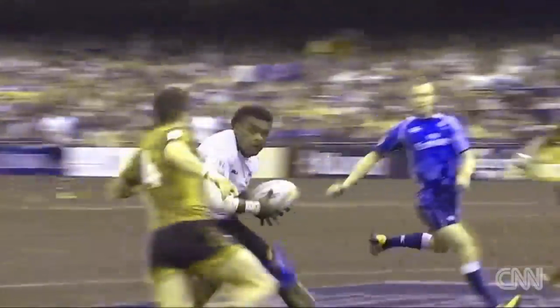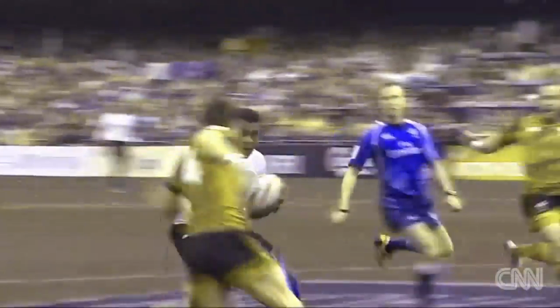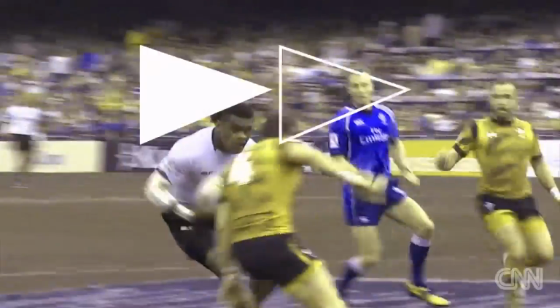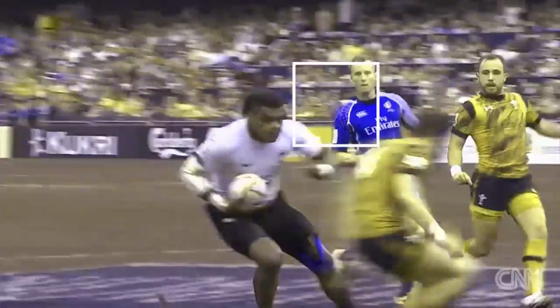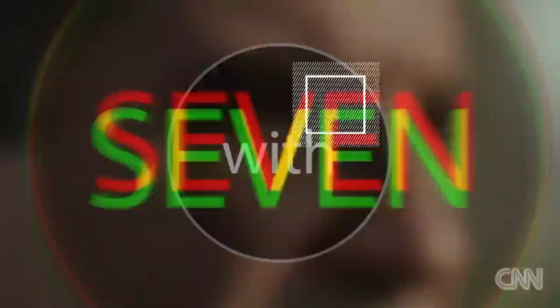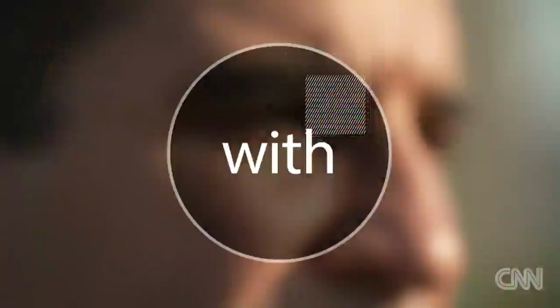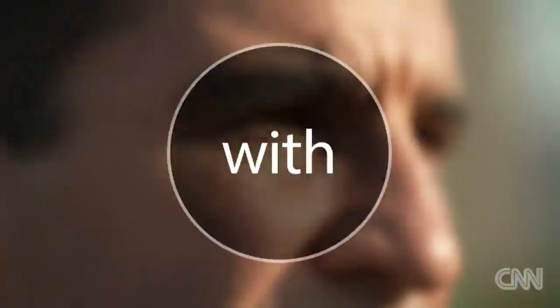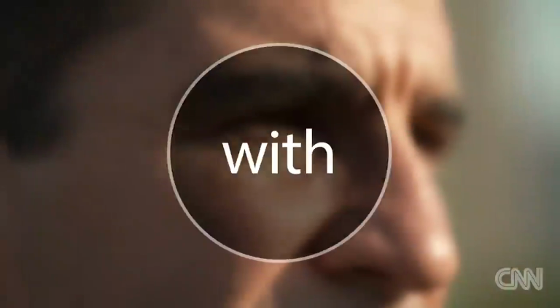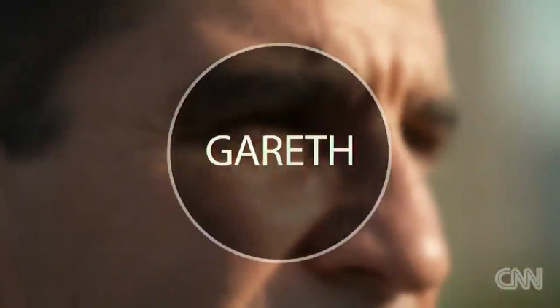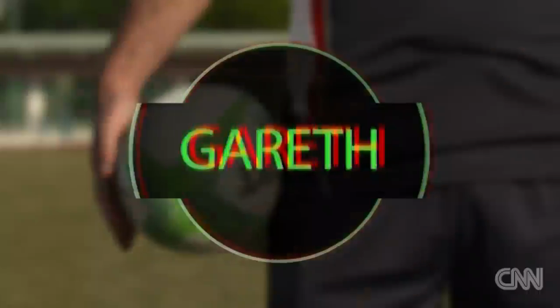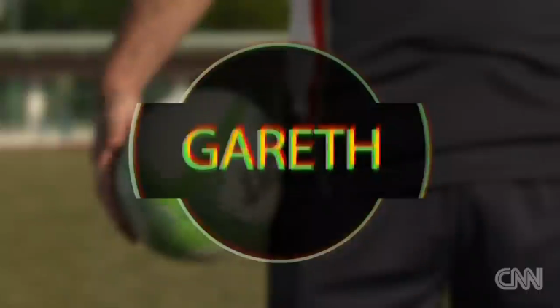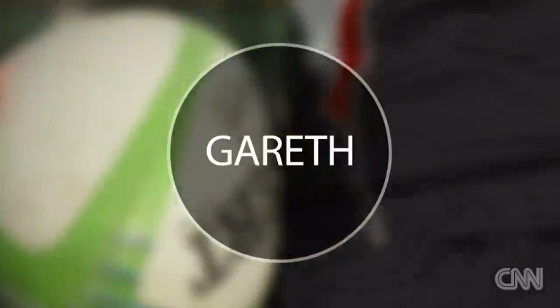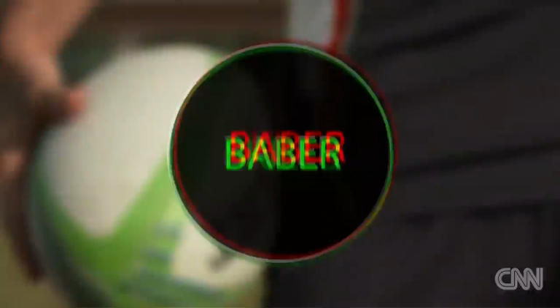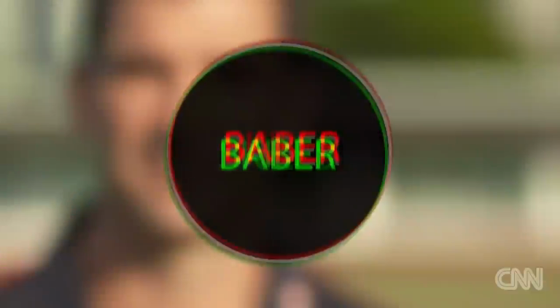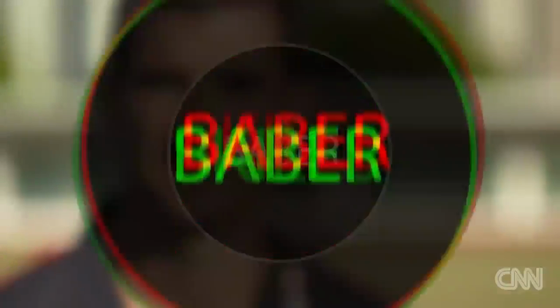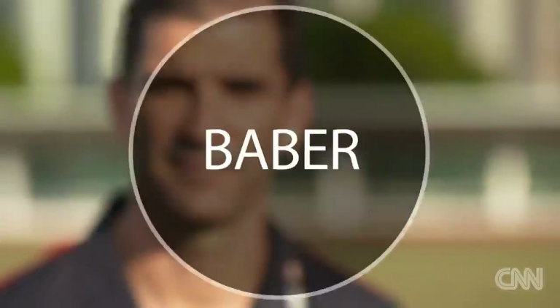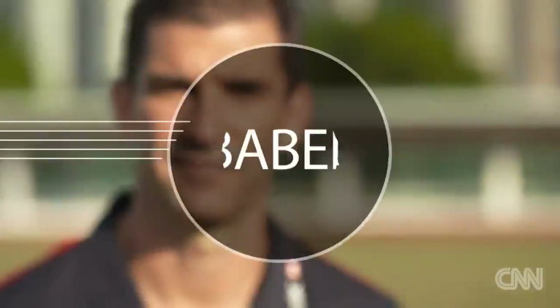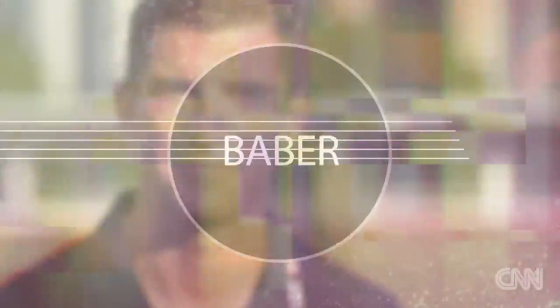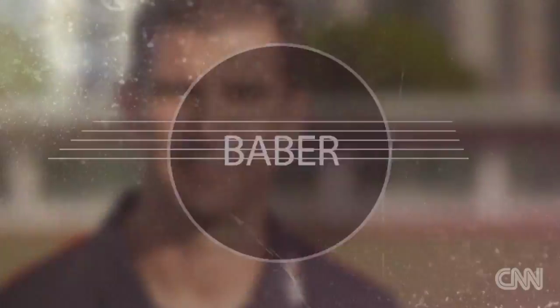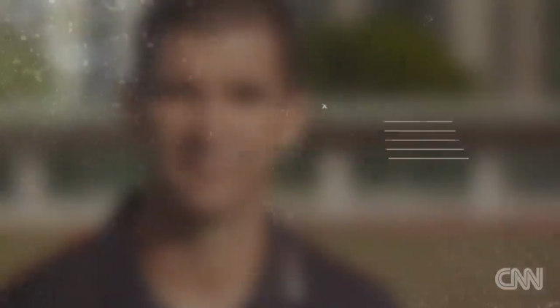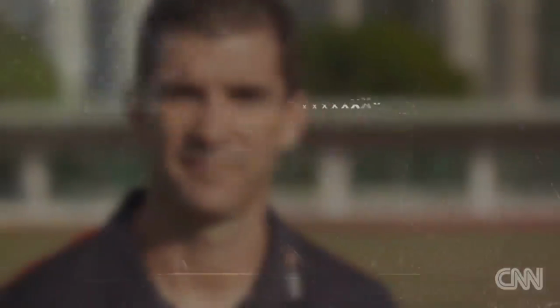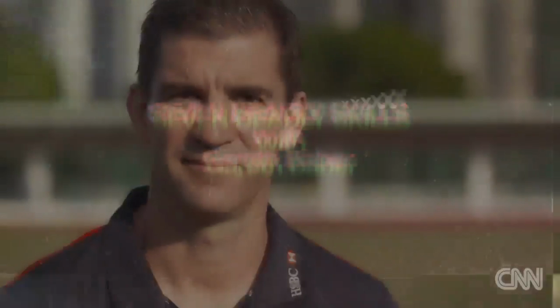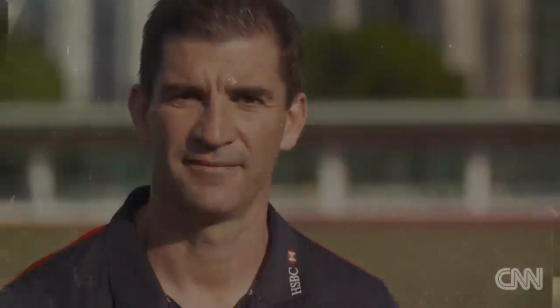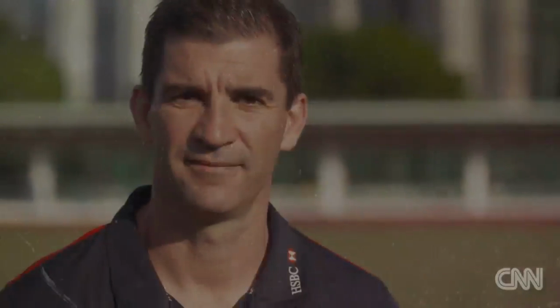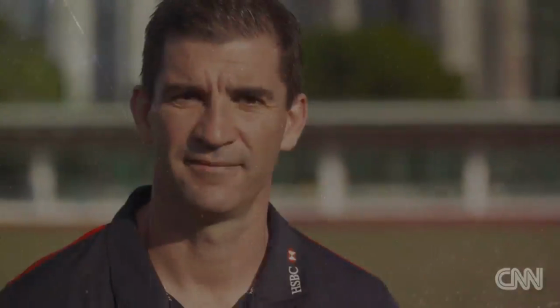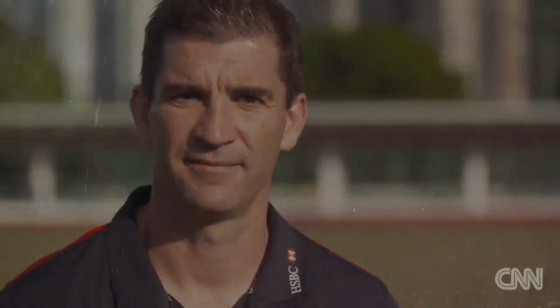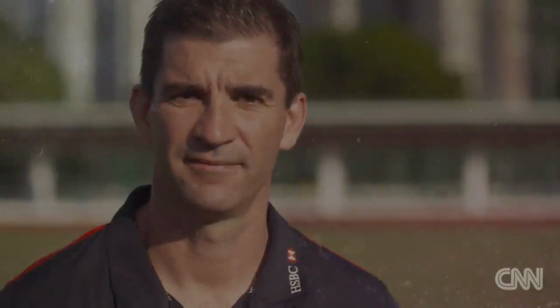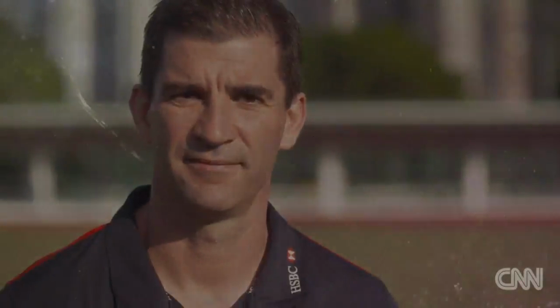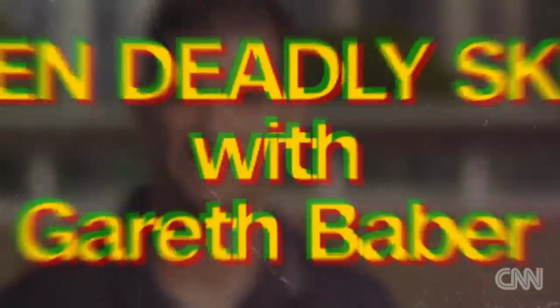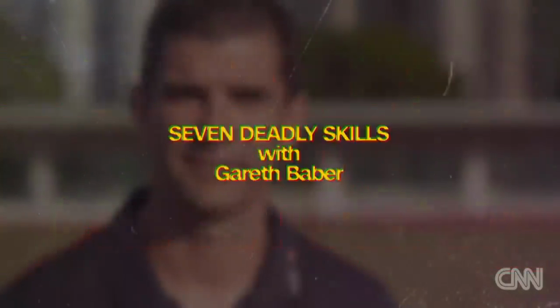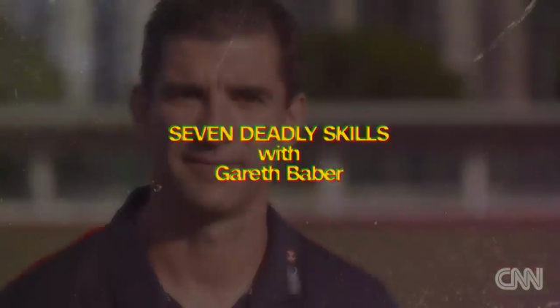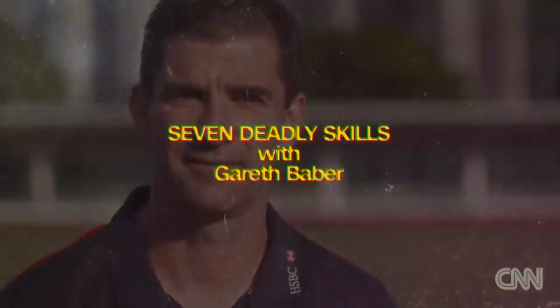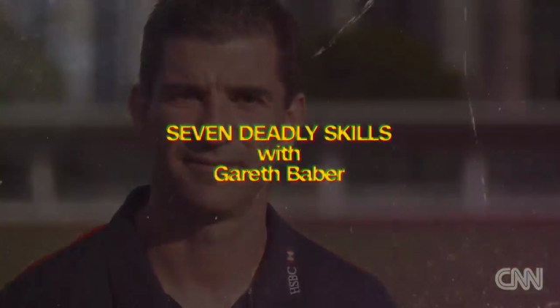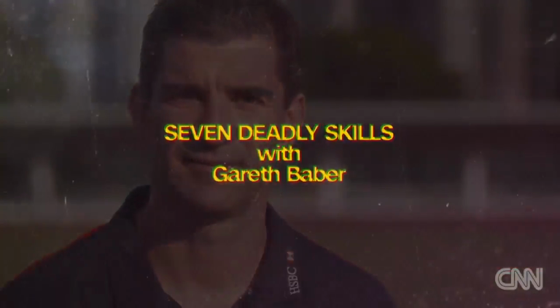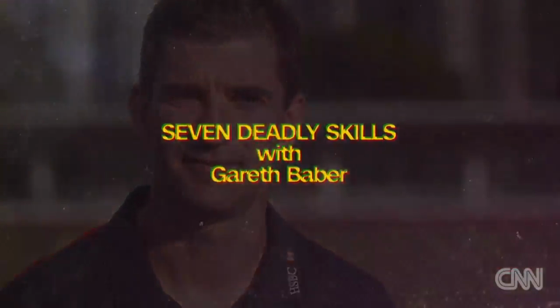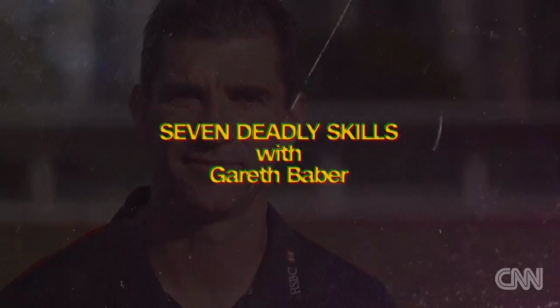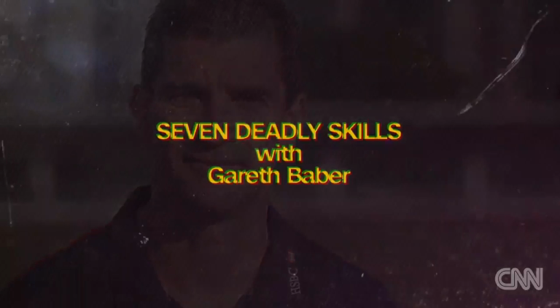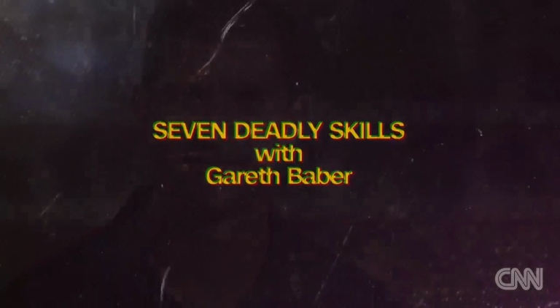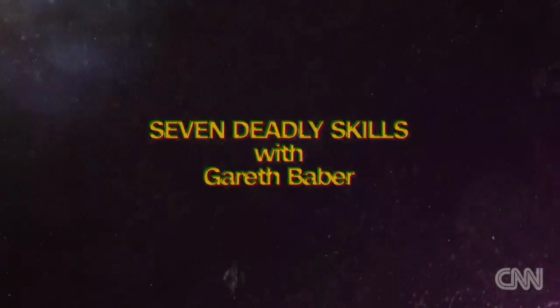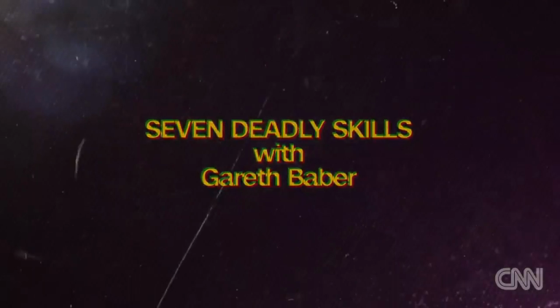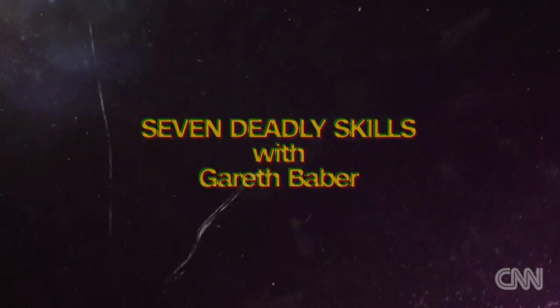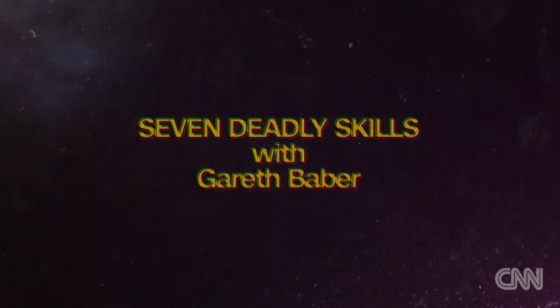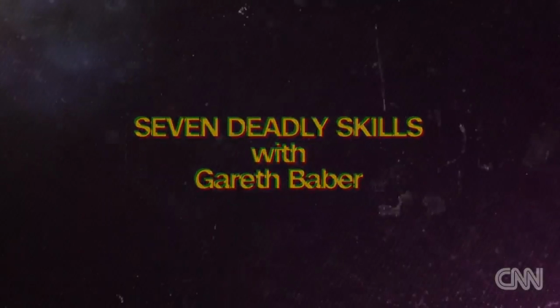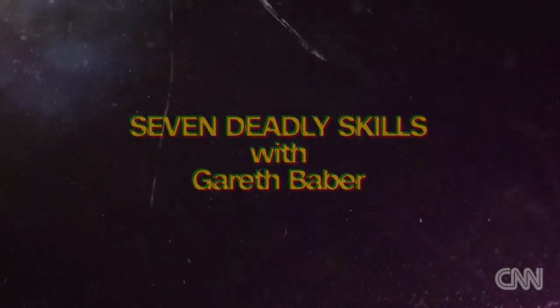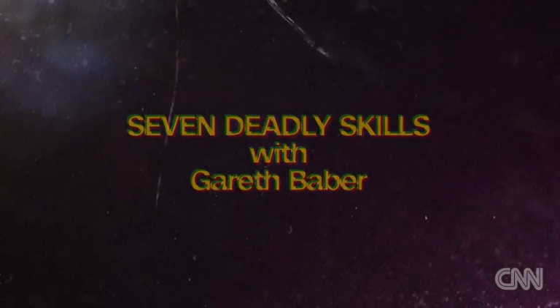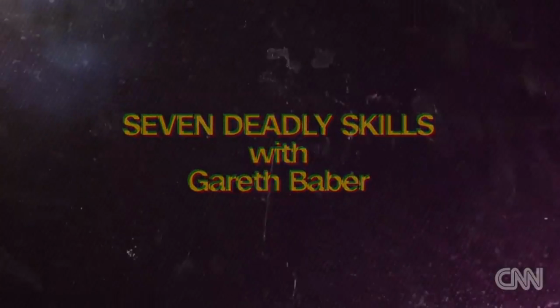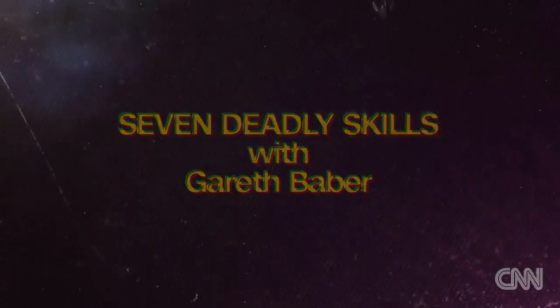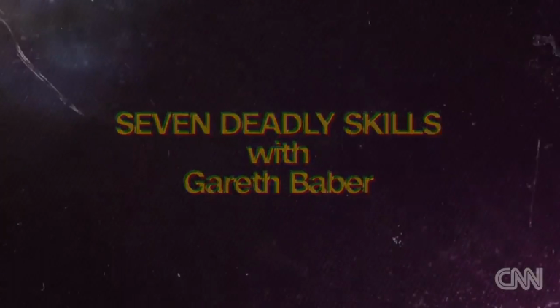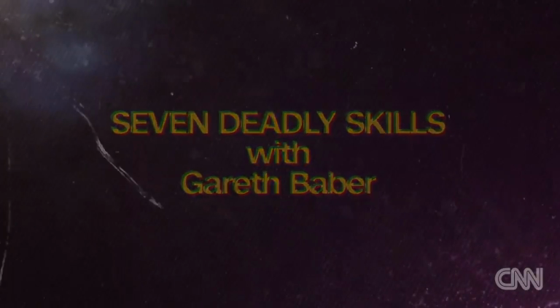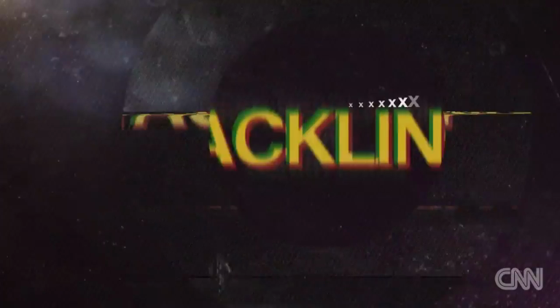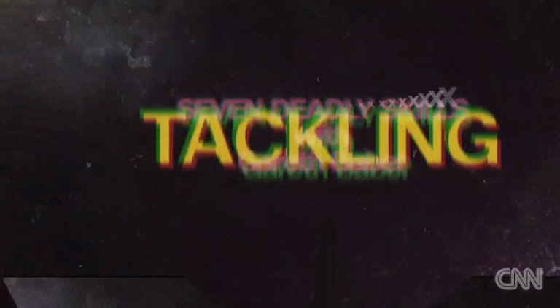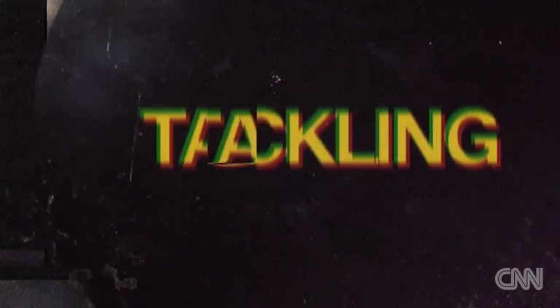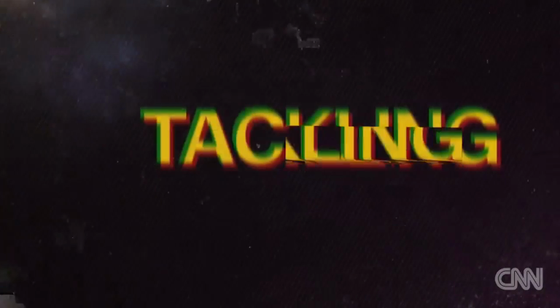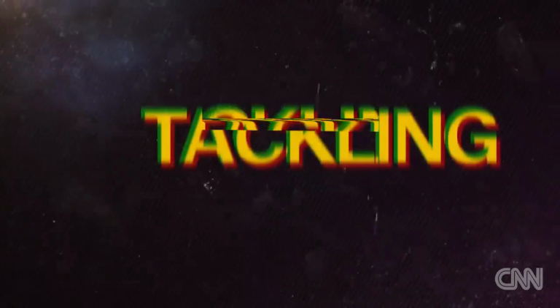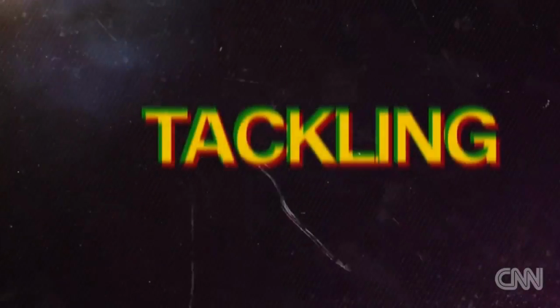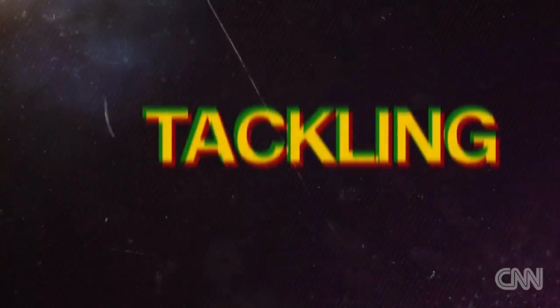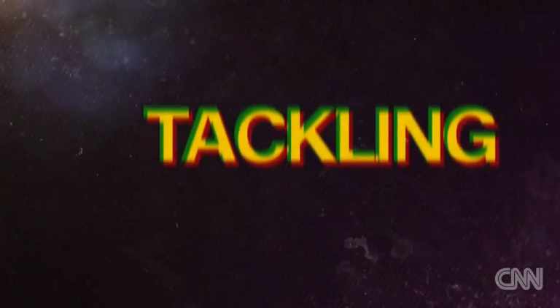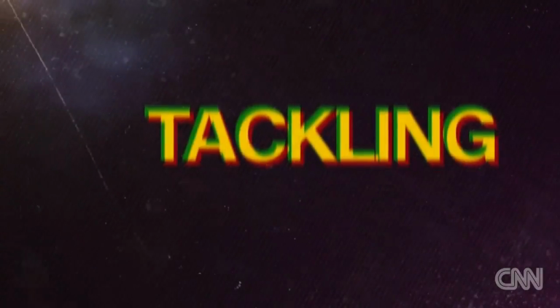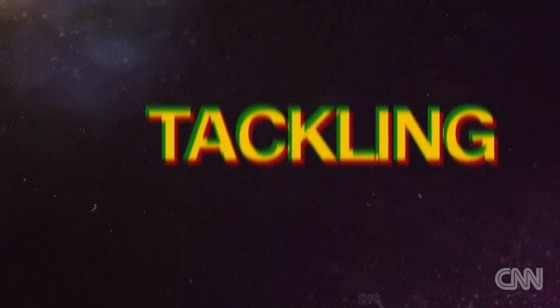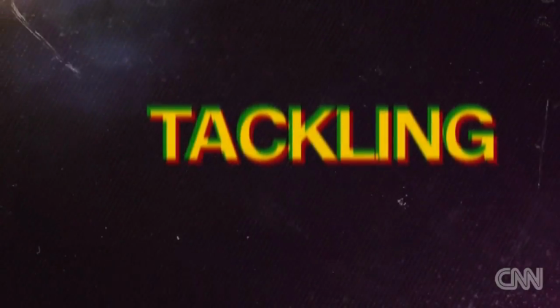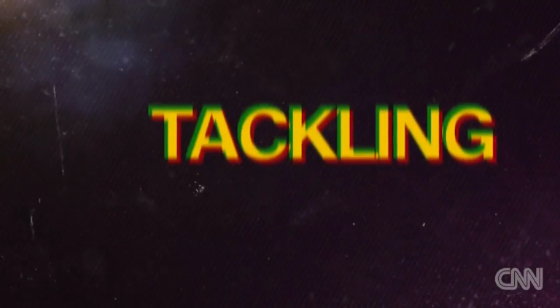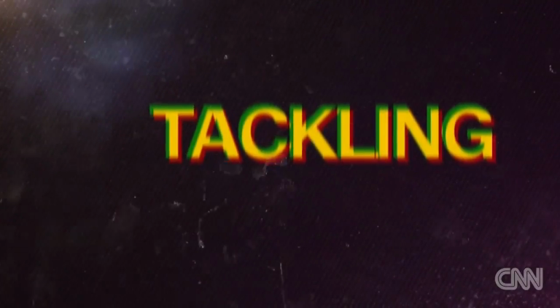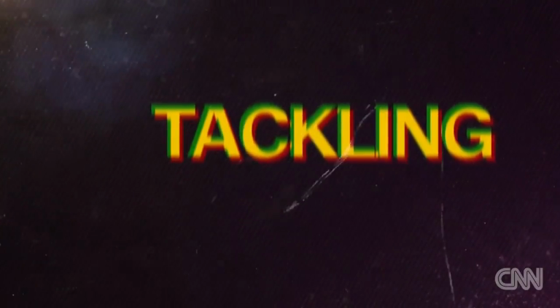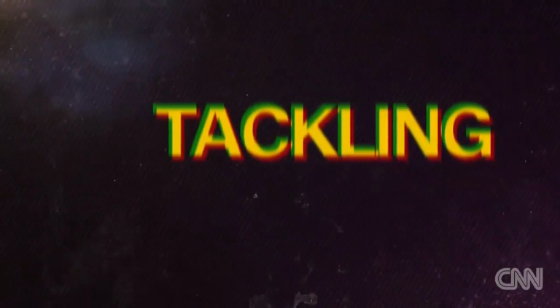I'm Gareth Baber and I'm the new coach of 3G Rugby 7s, and I'm going to take you through some of the key skills of 7s rugby. Now we're going to look at tackling.